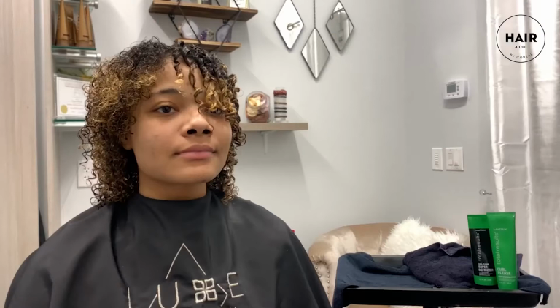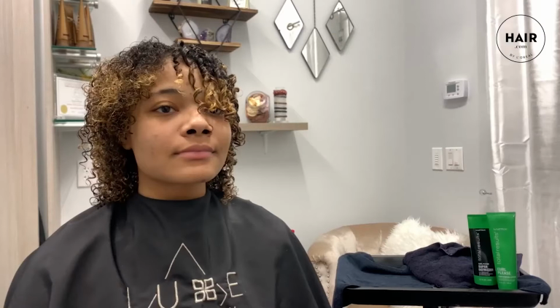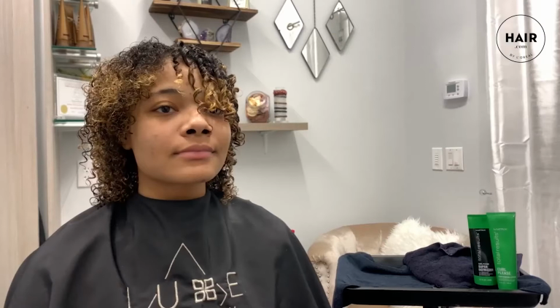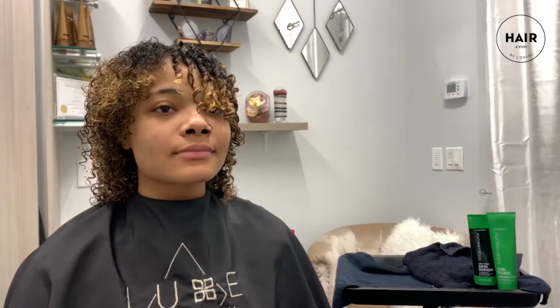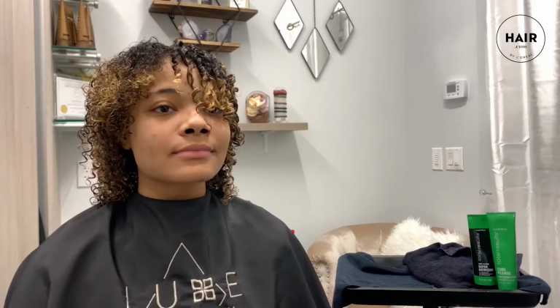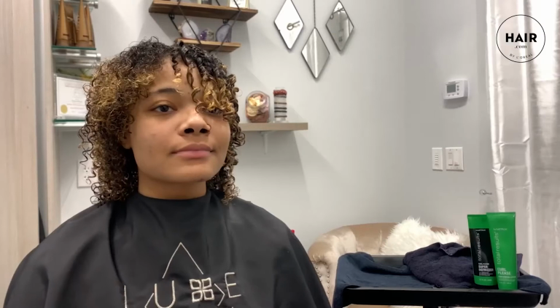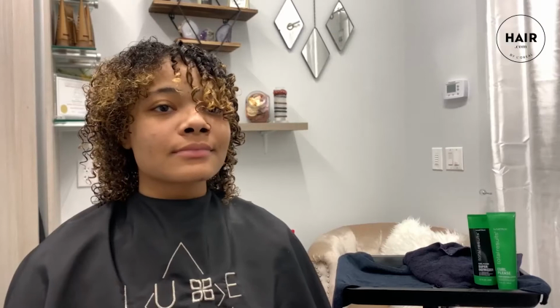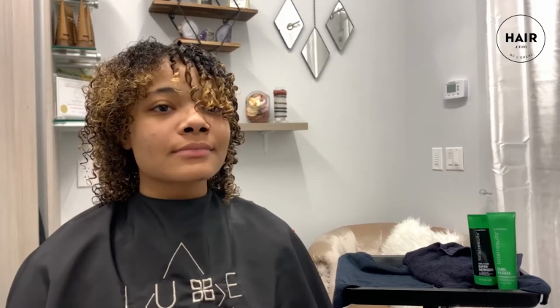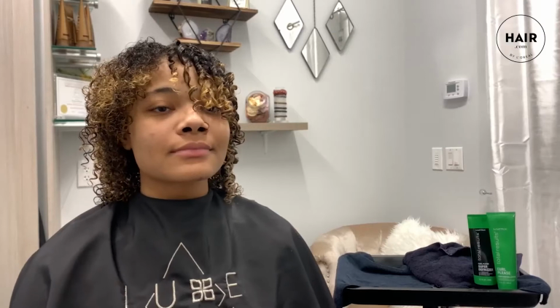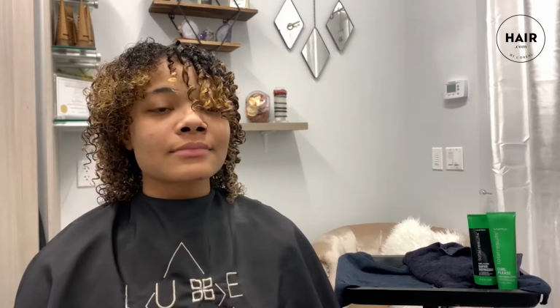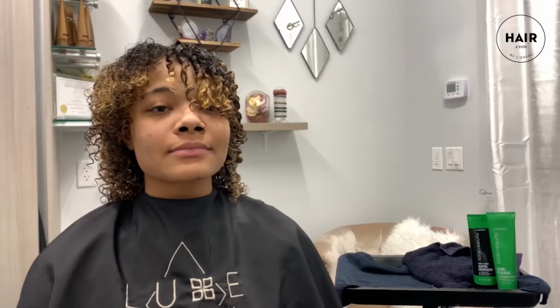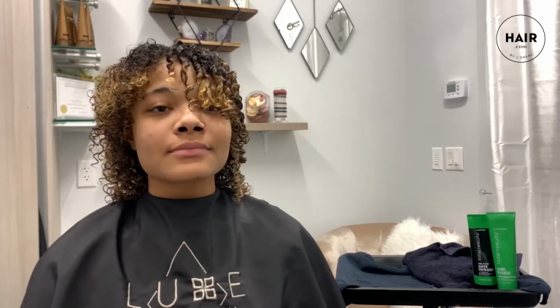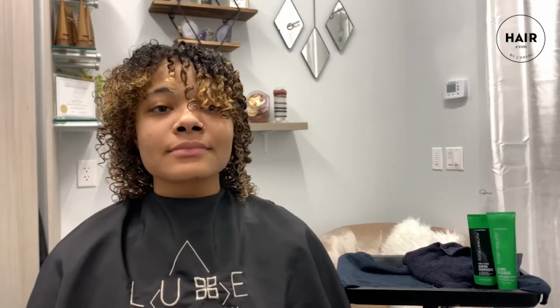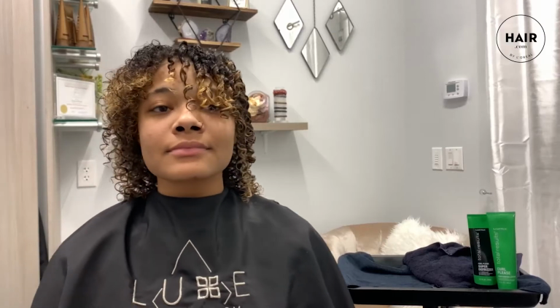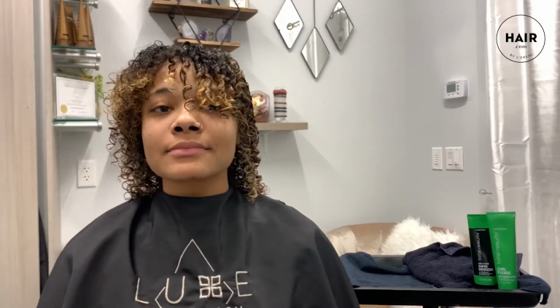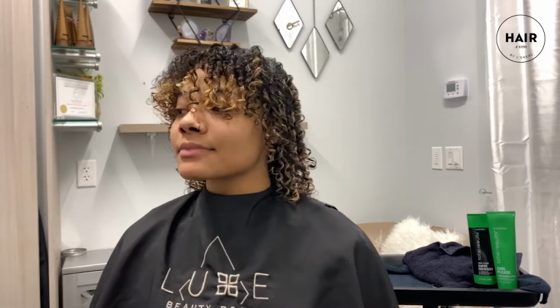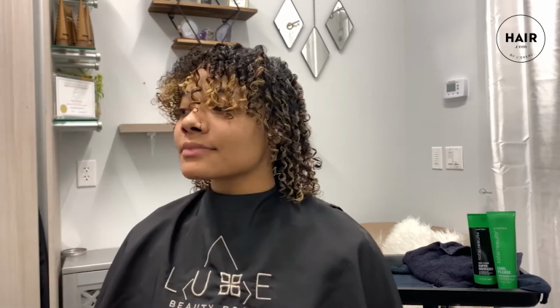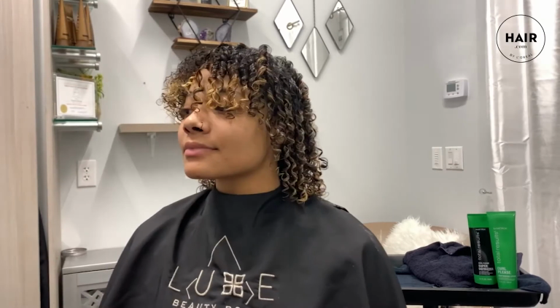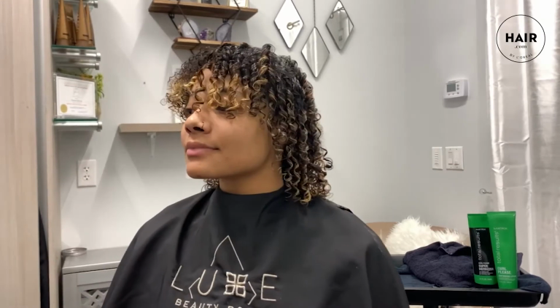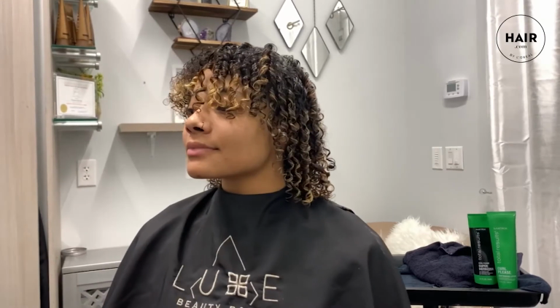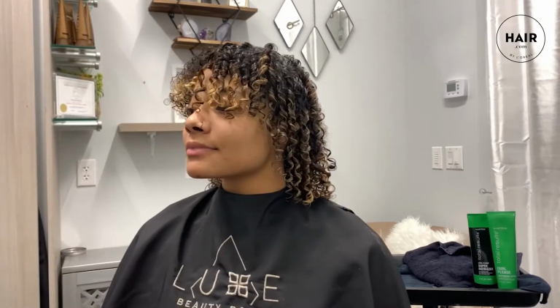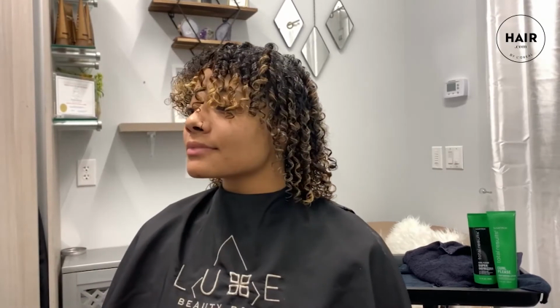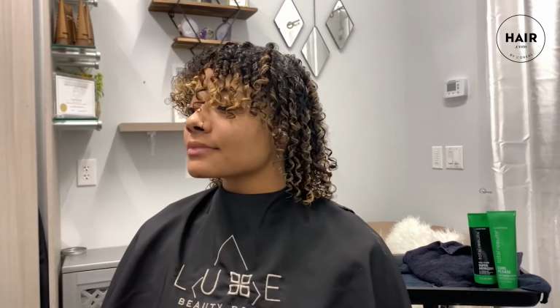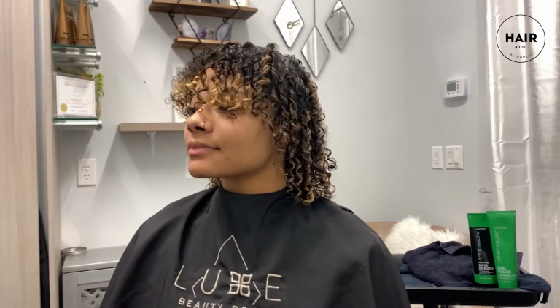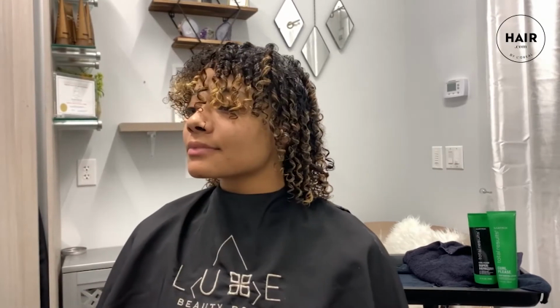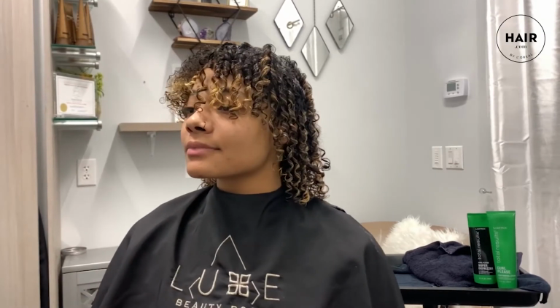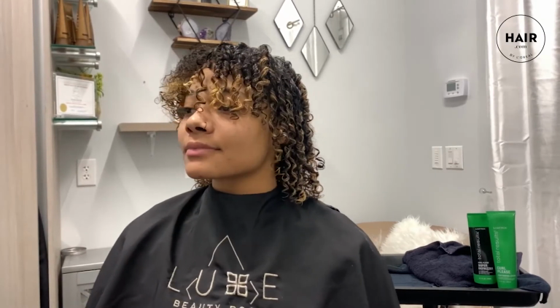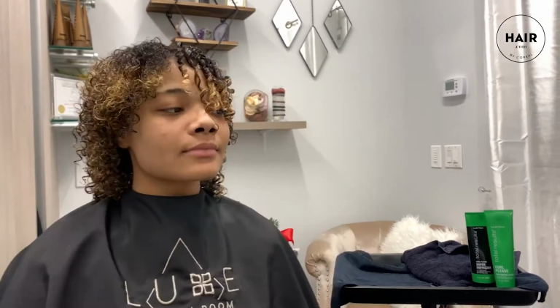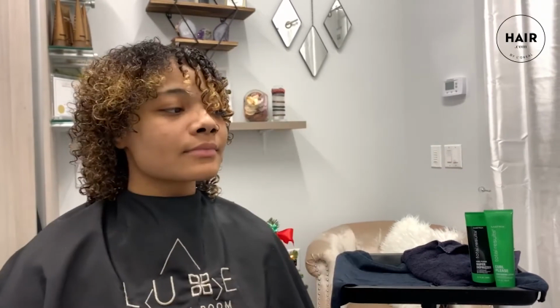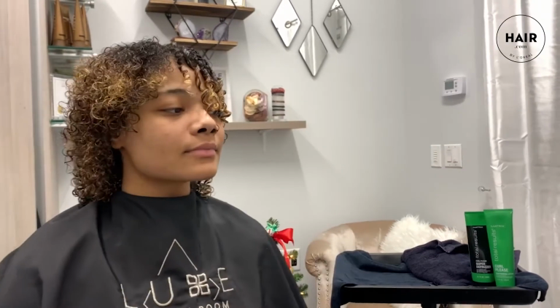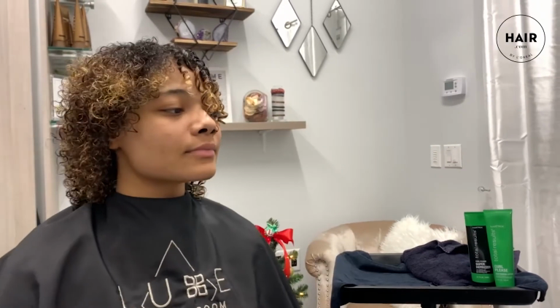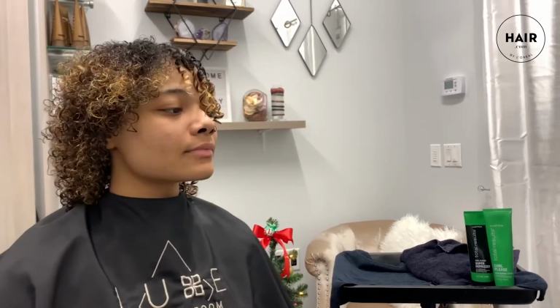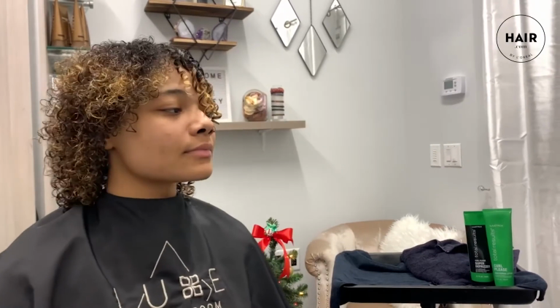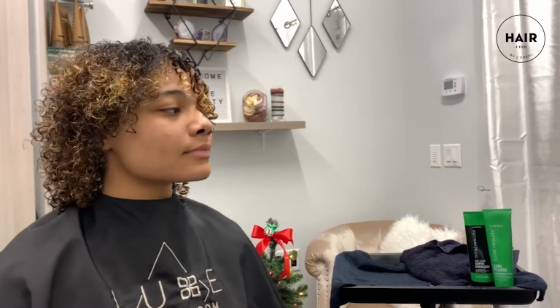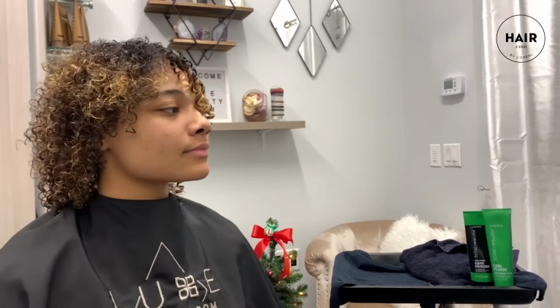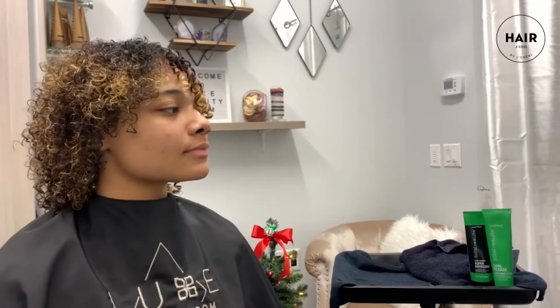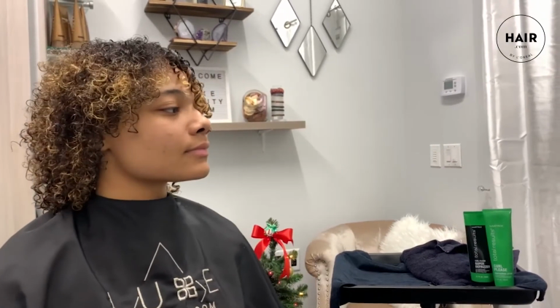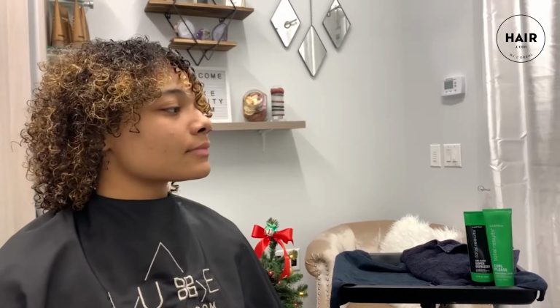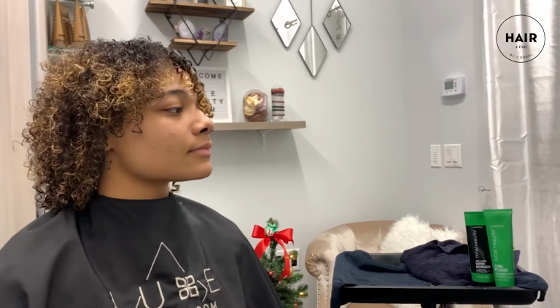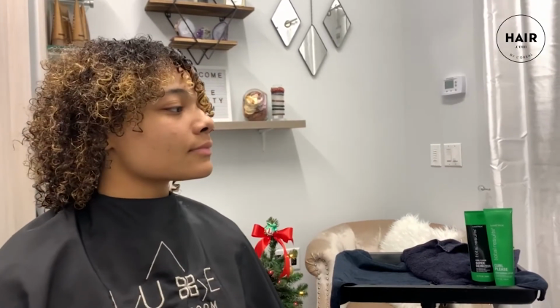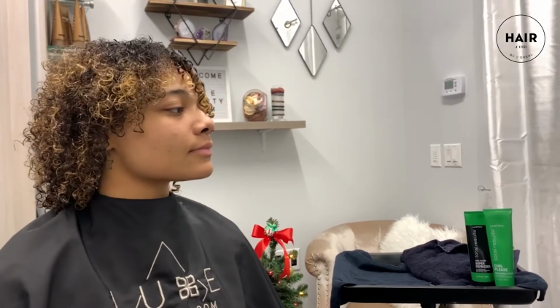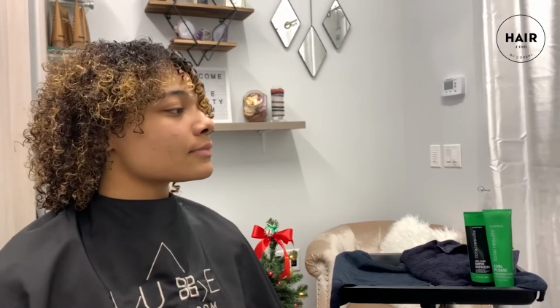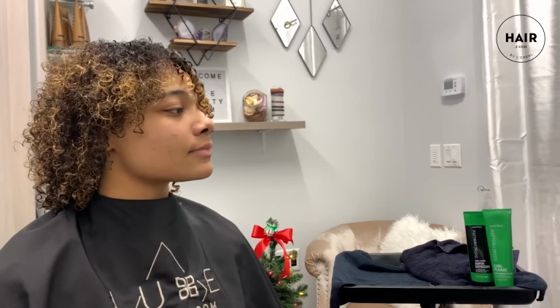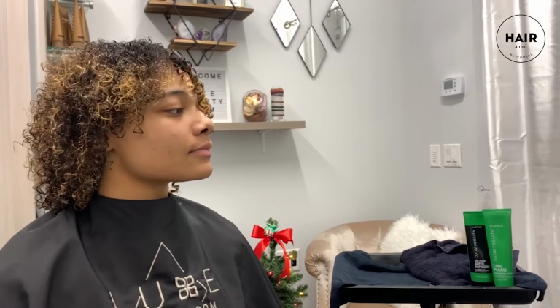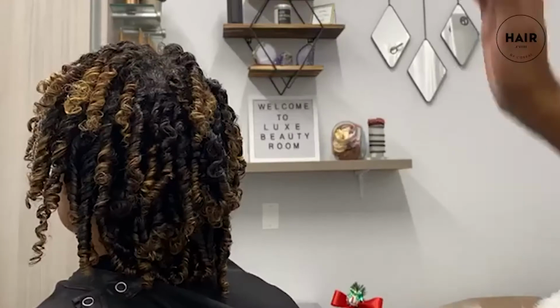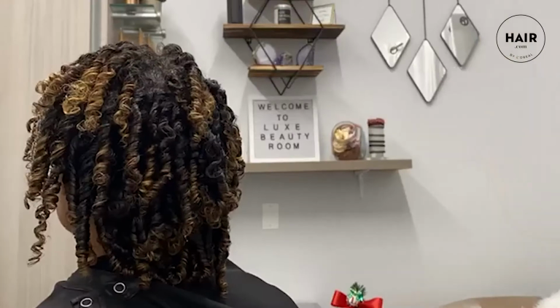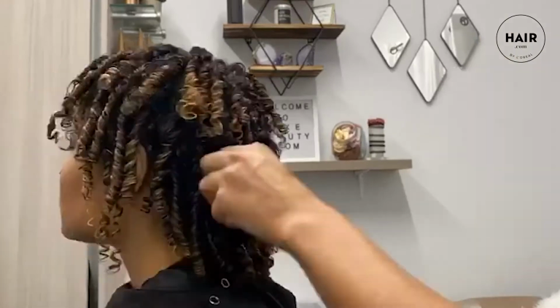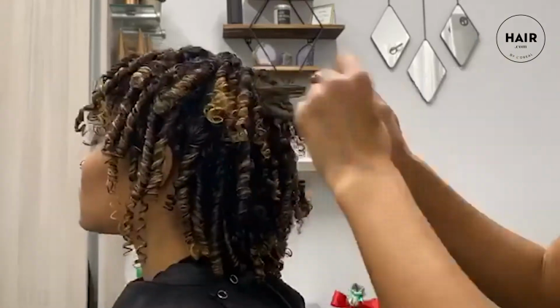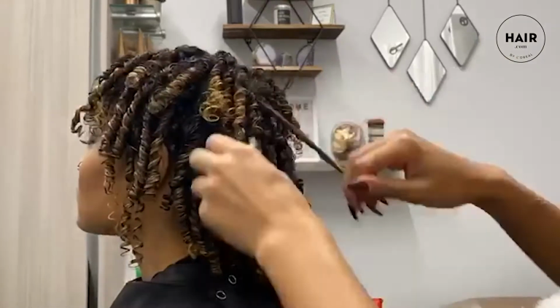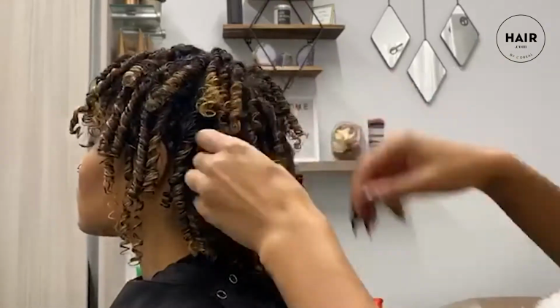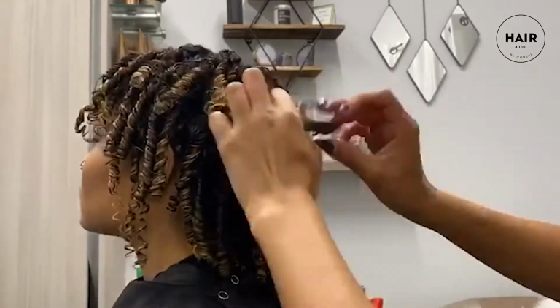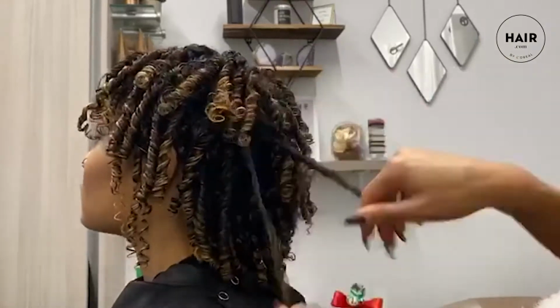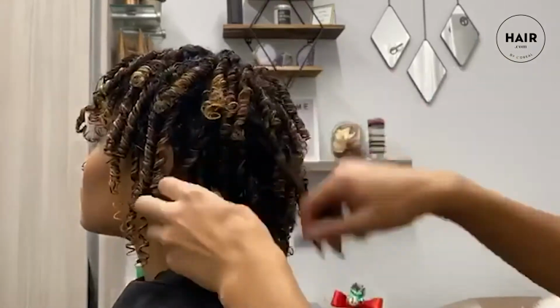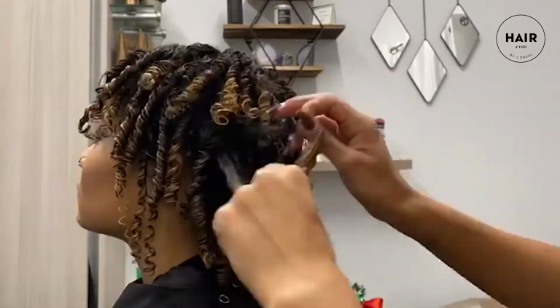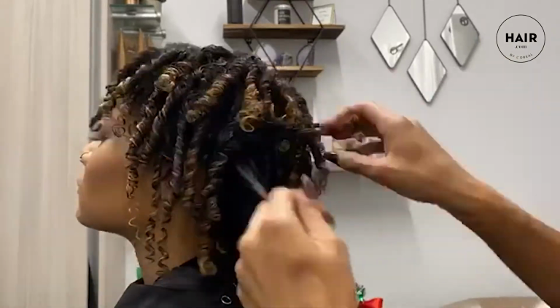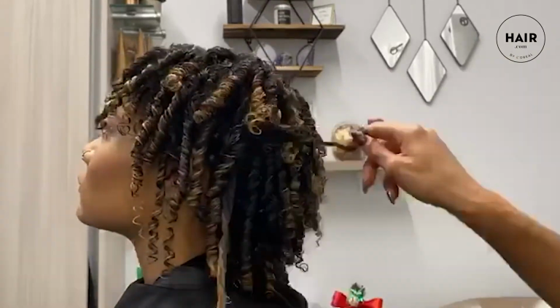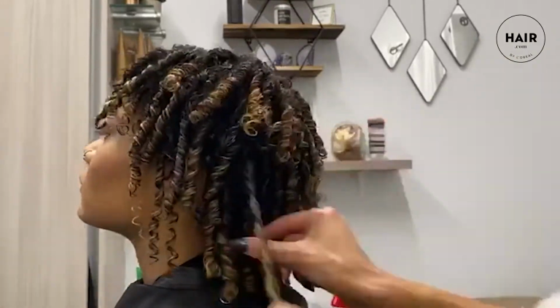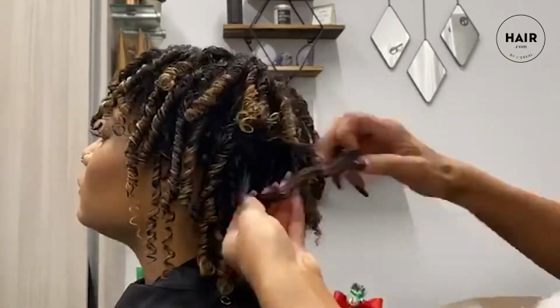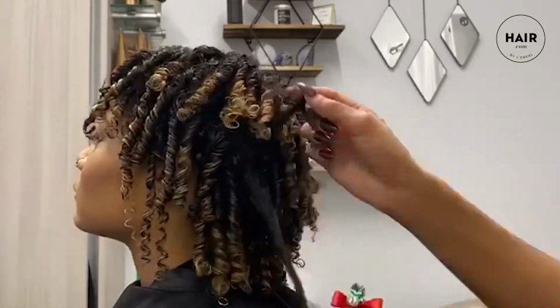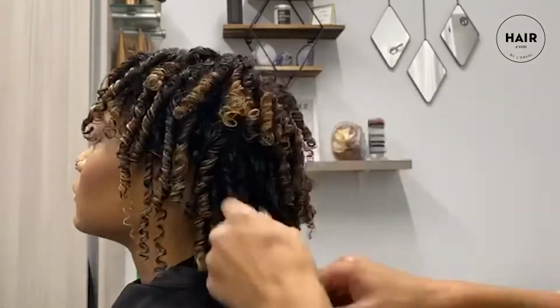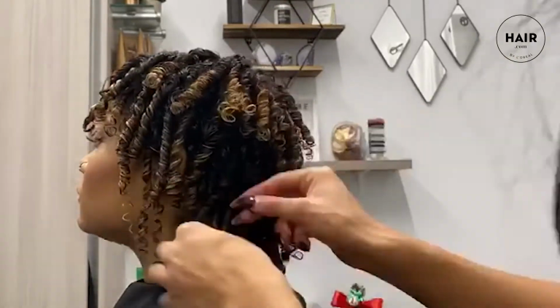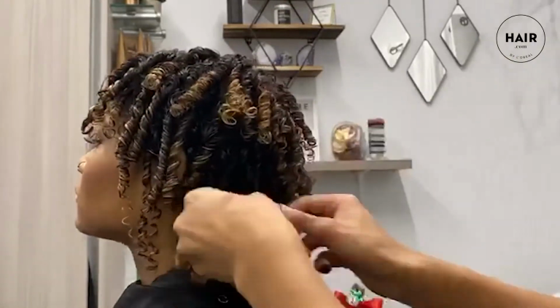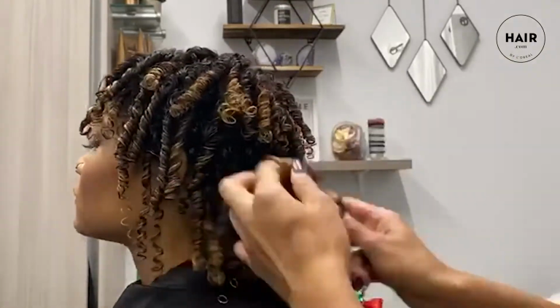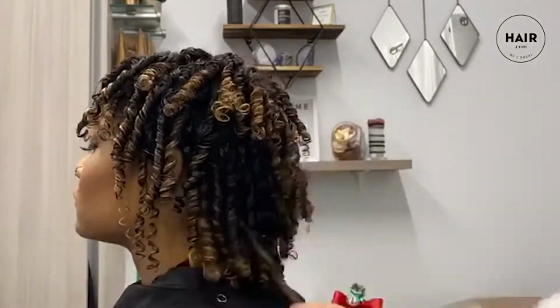This is her hair from the front — that defines curls to the side, which we didn't define yet. So you can already tell how beautiful these are gonna dry.